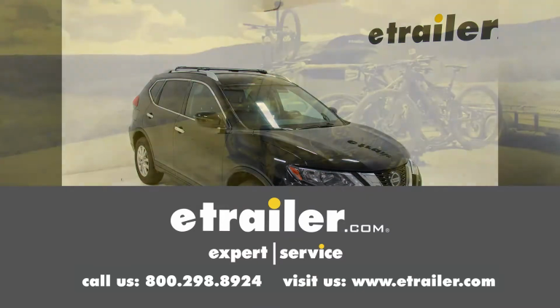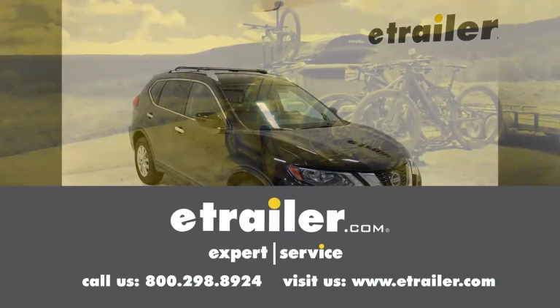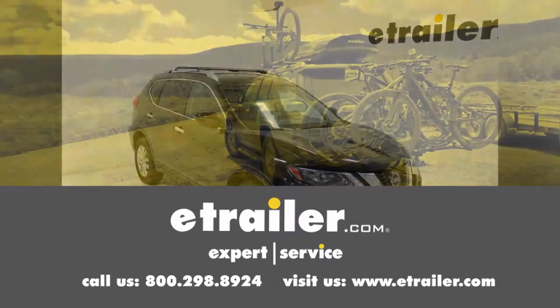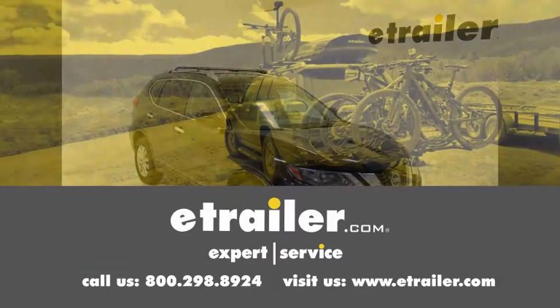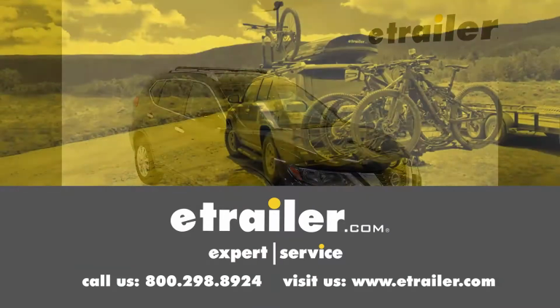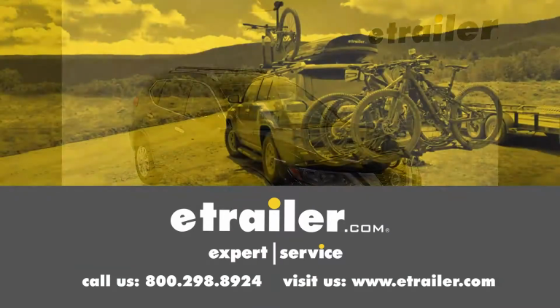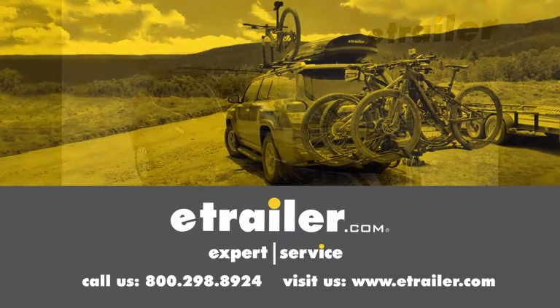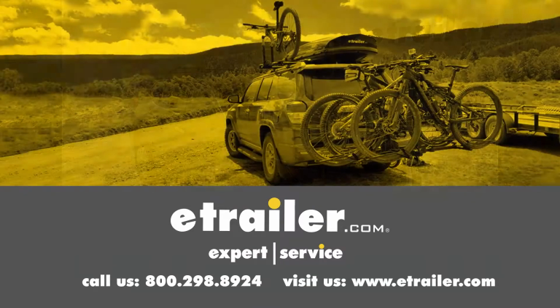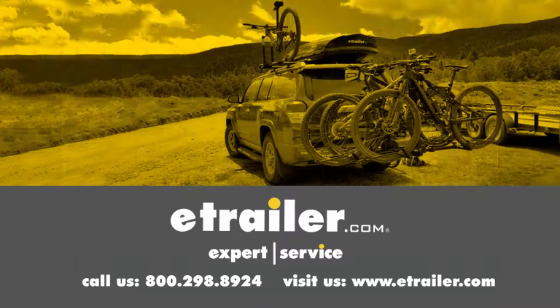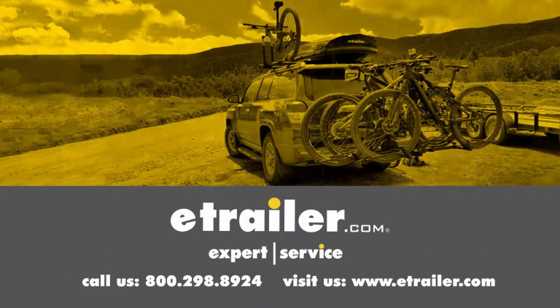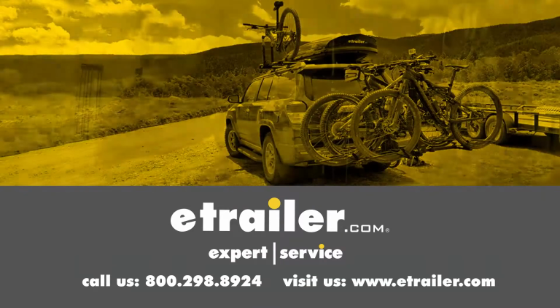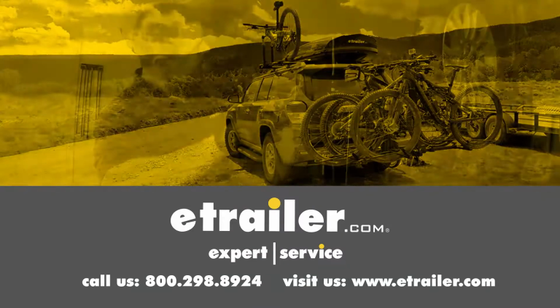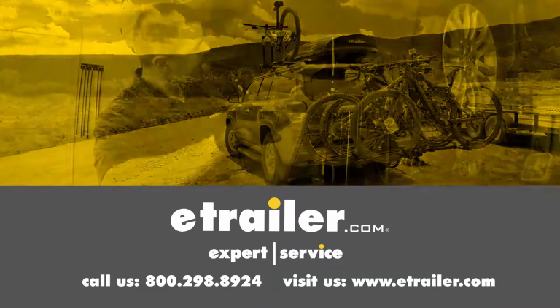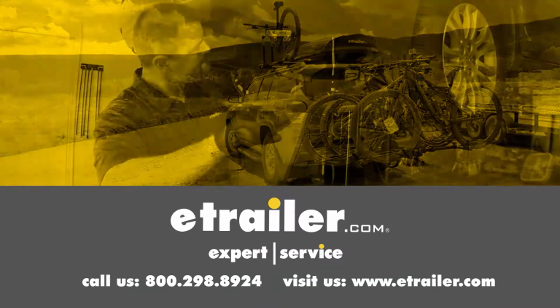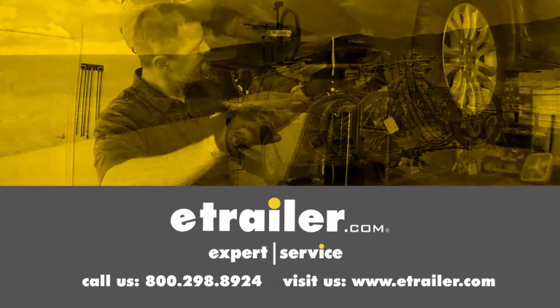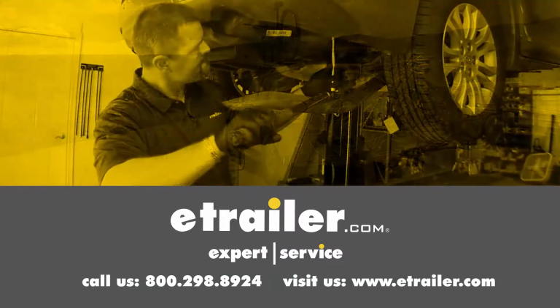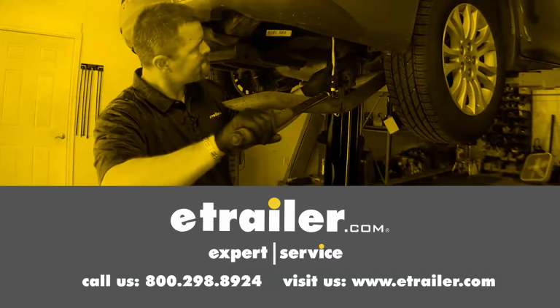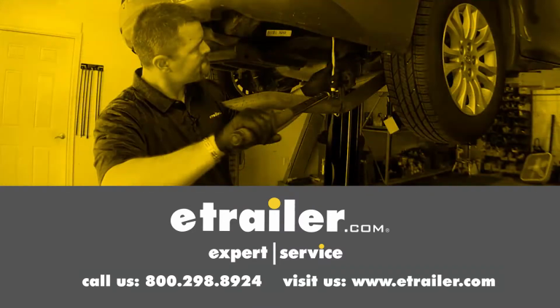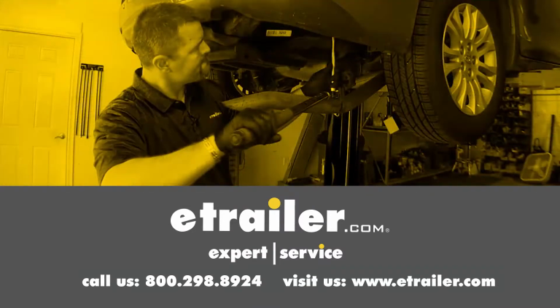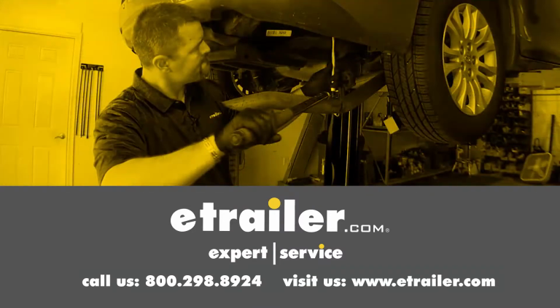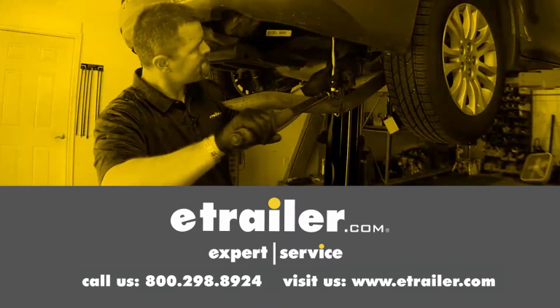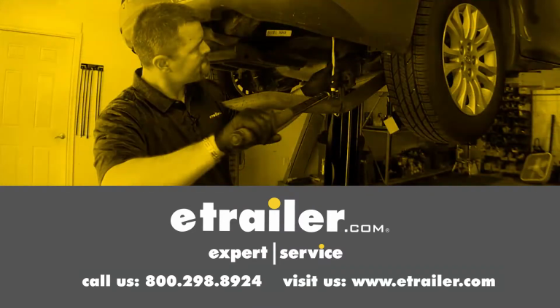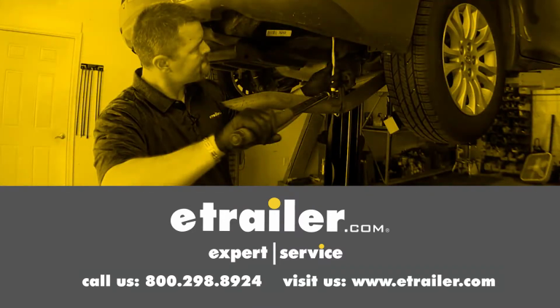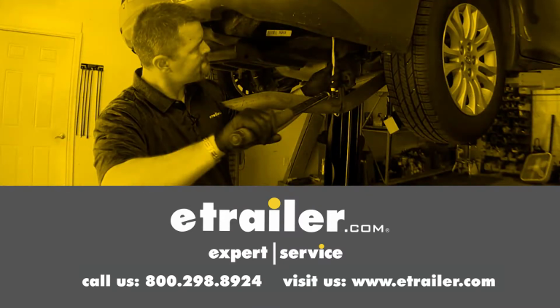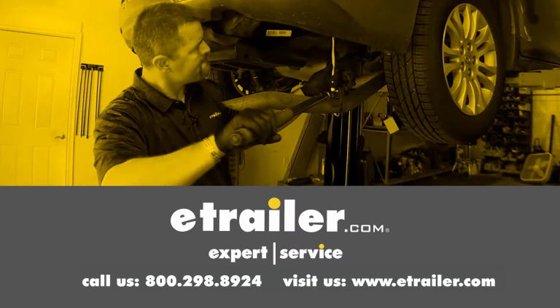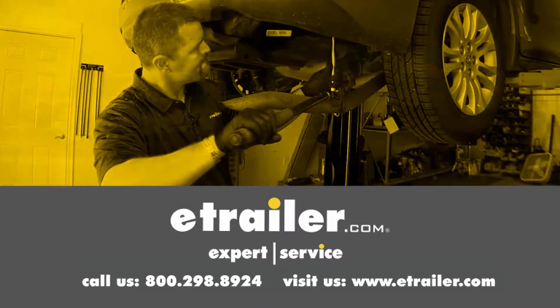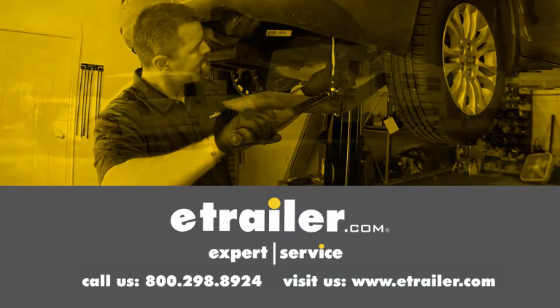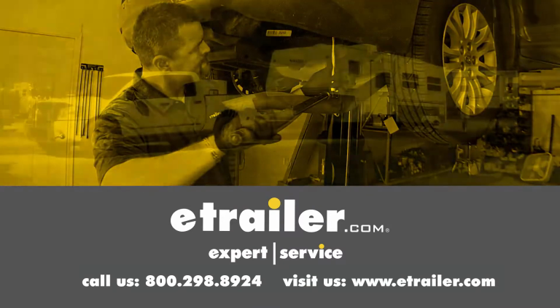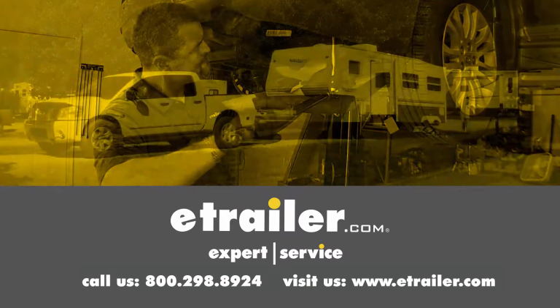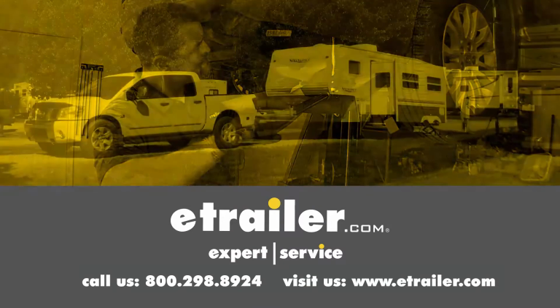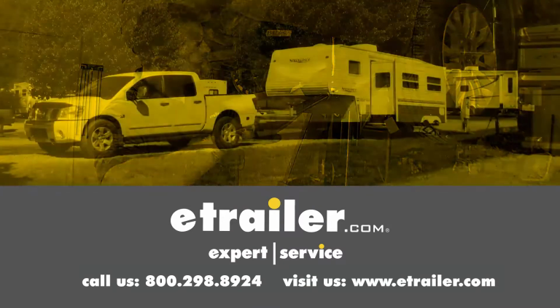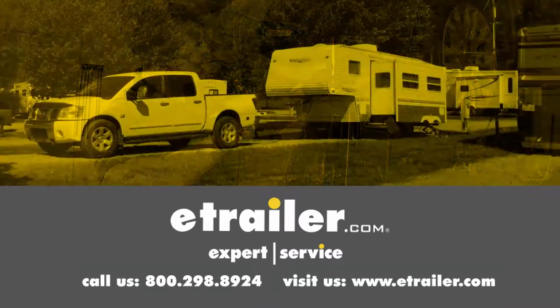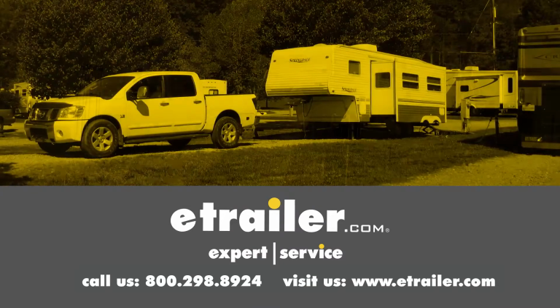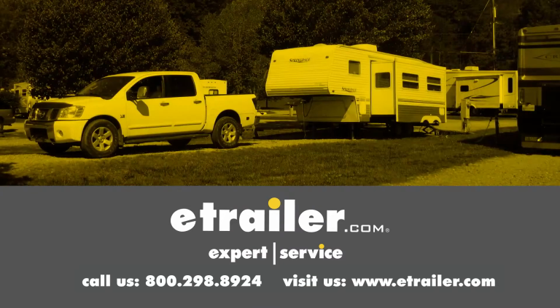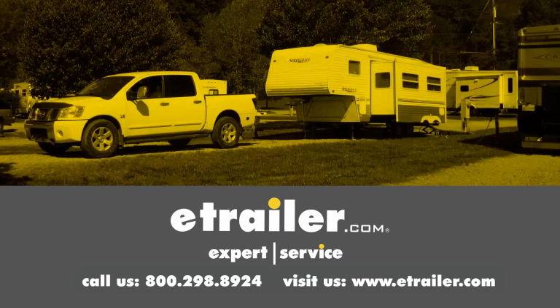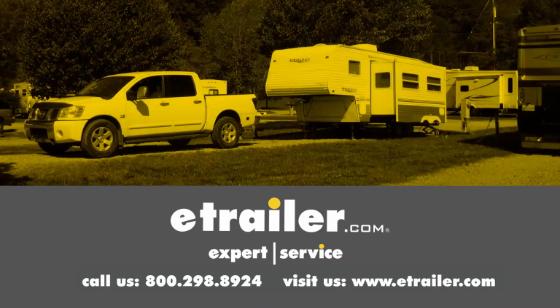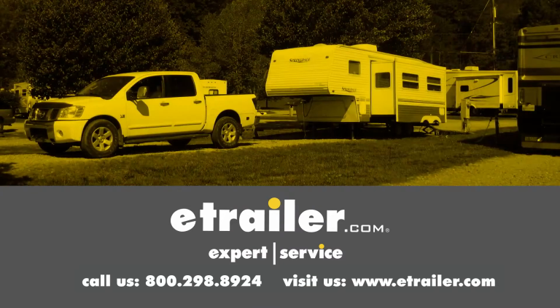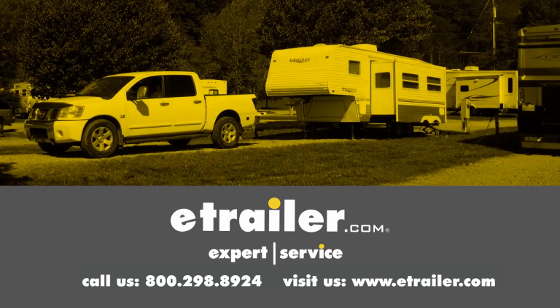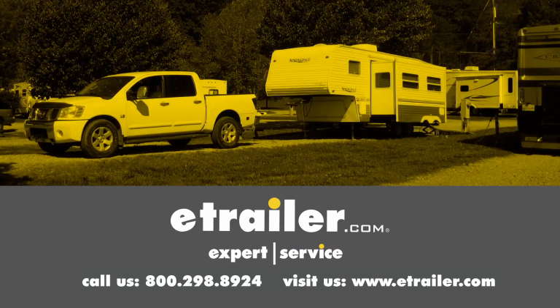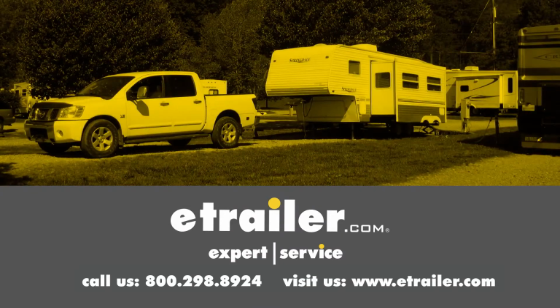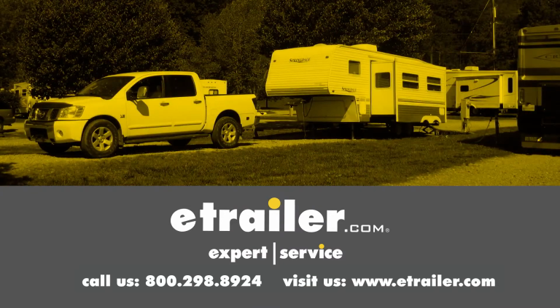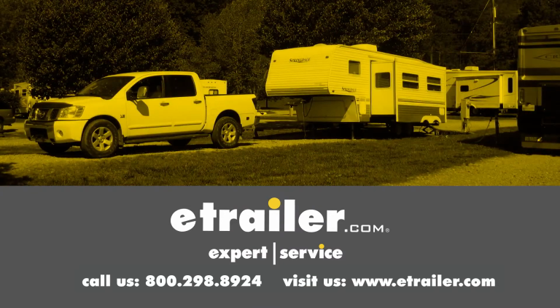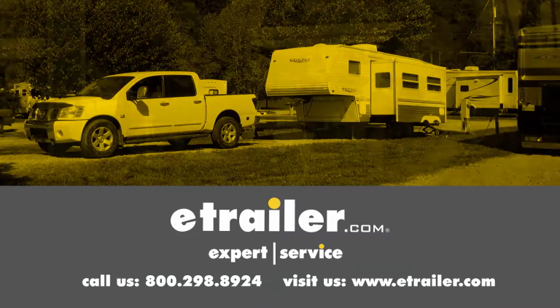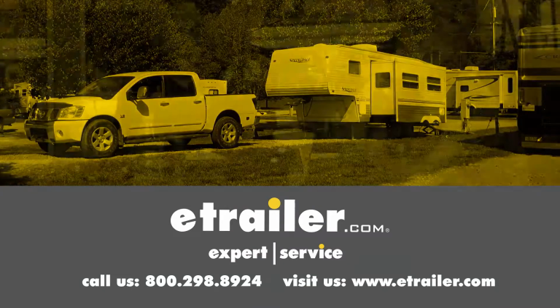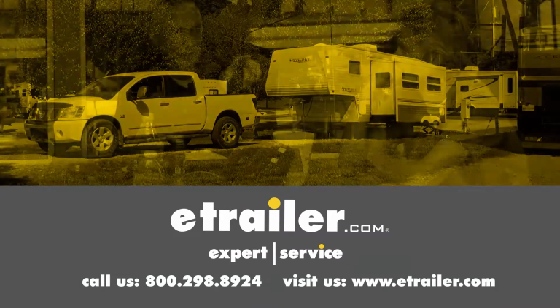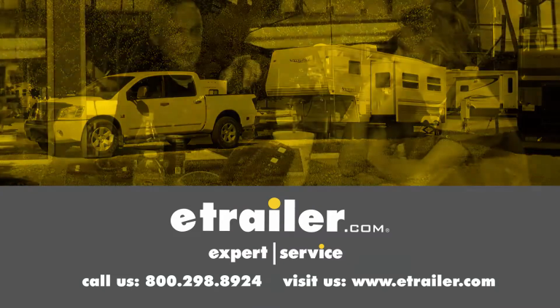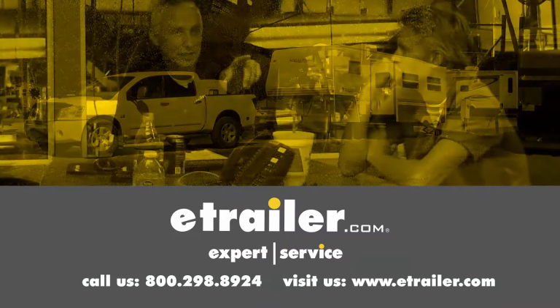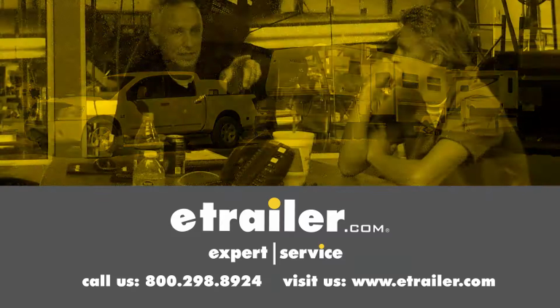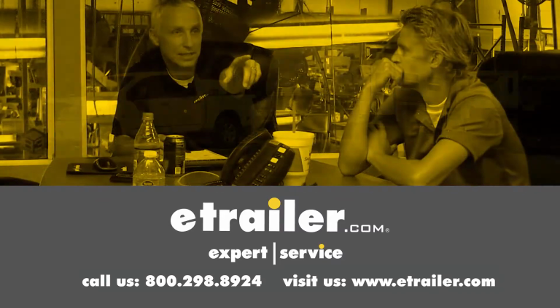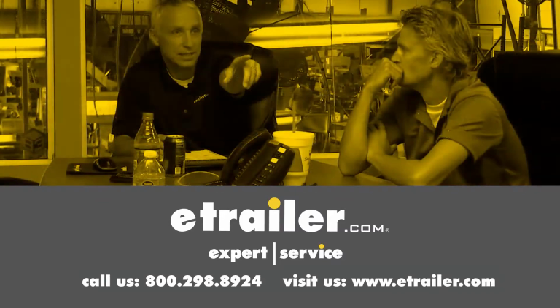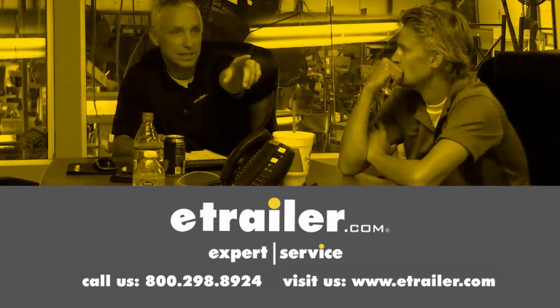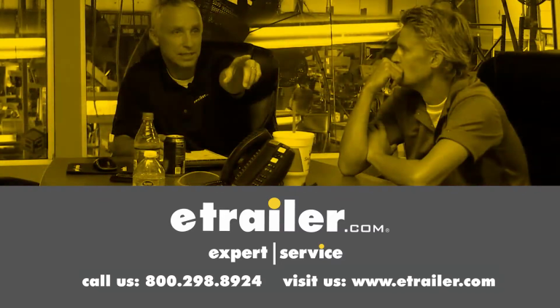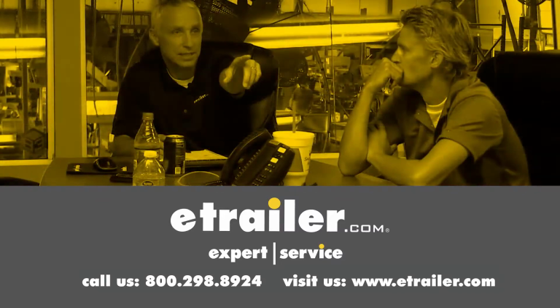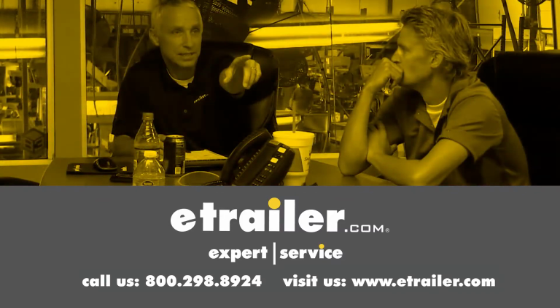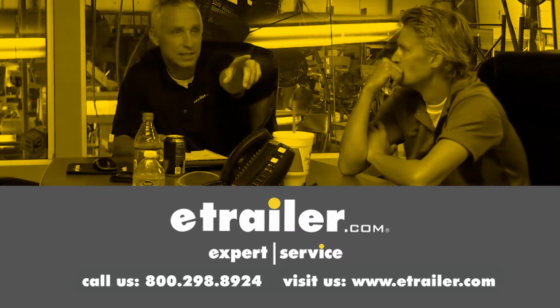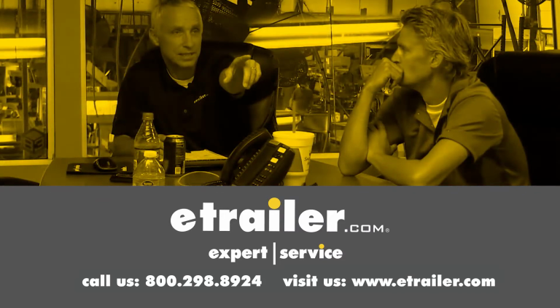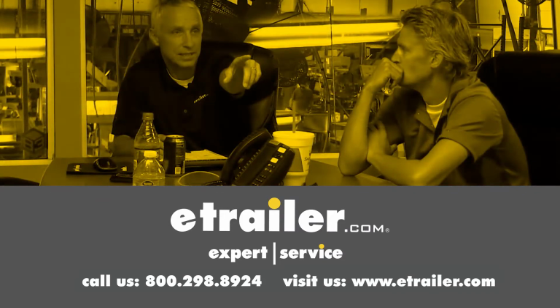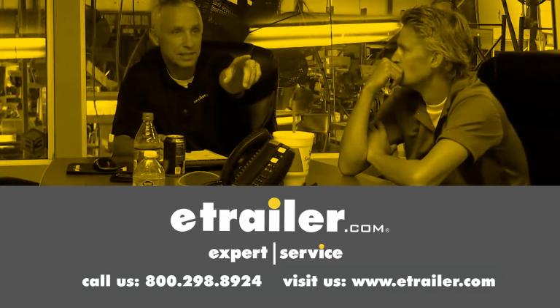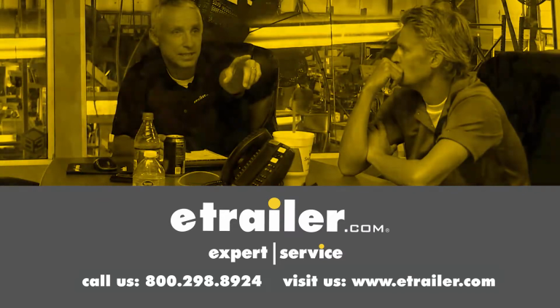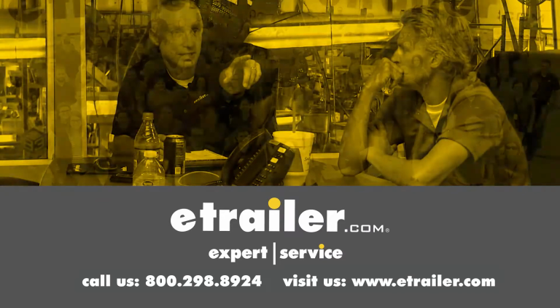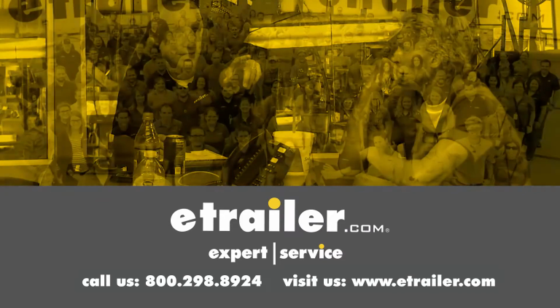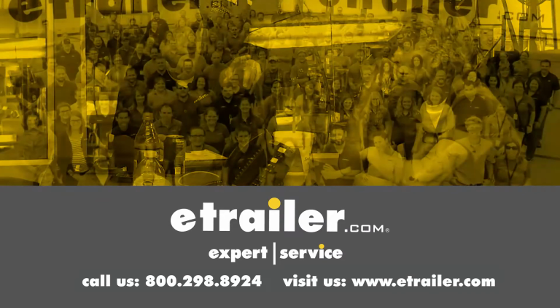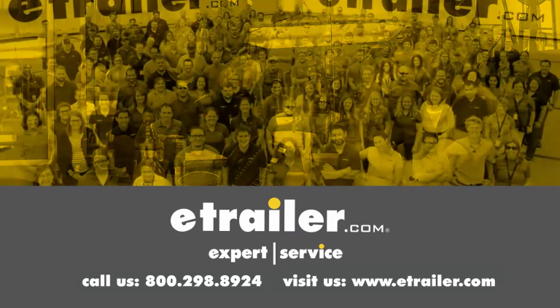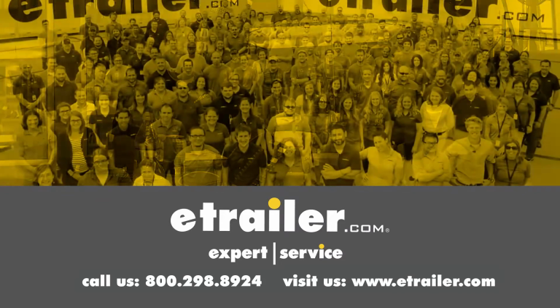Thanks for watching. Click the link in our description below to shop, learn more, or visit us at eTrailer.com, and leave a comment if you have any questions.